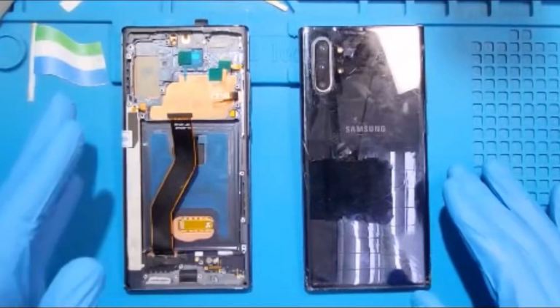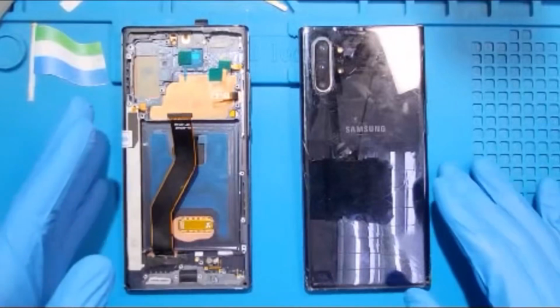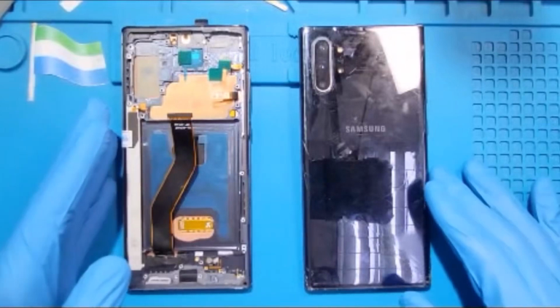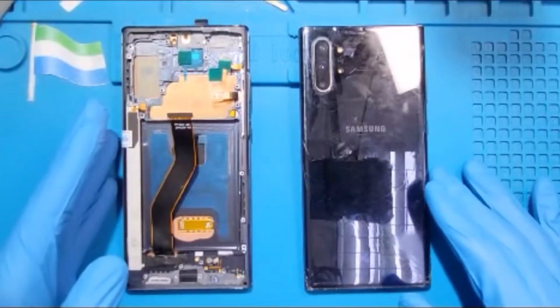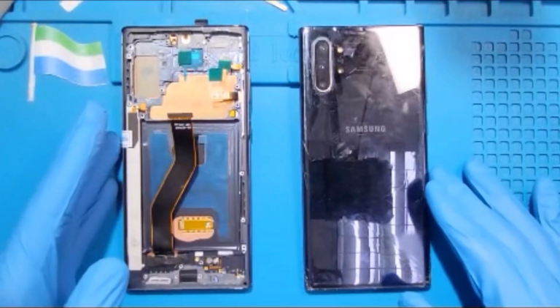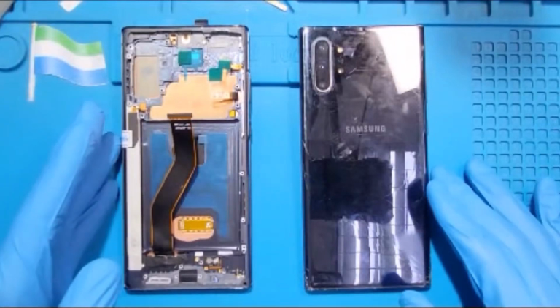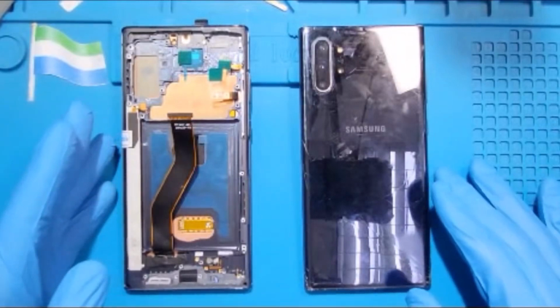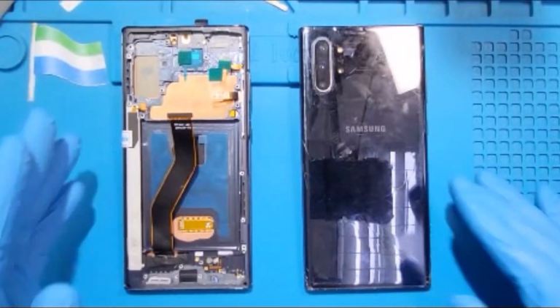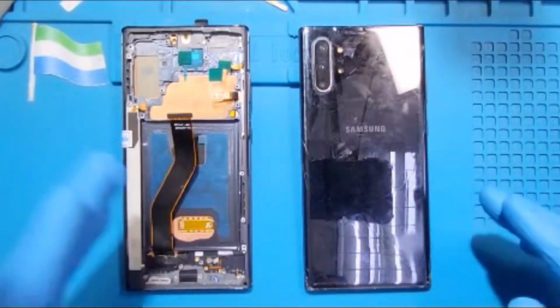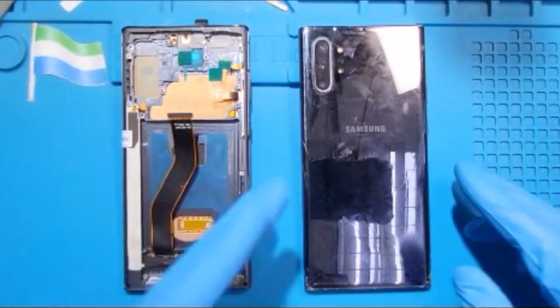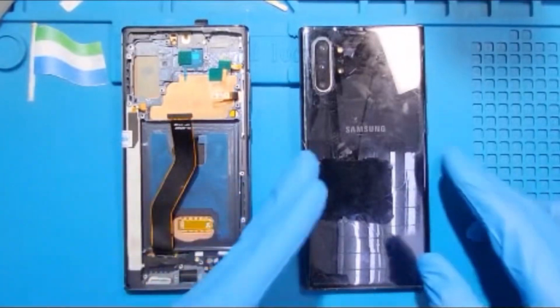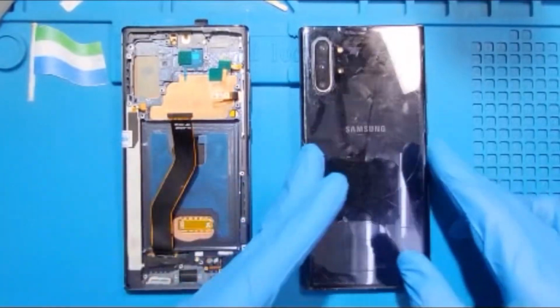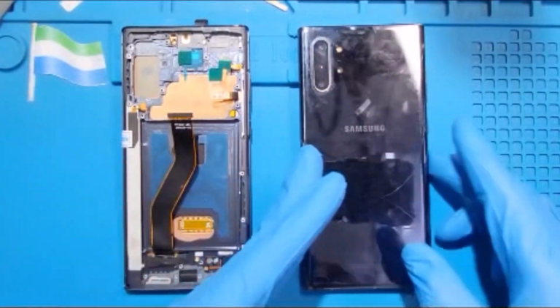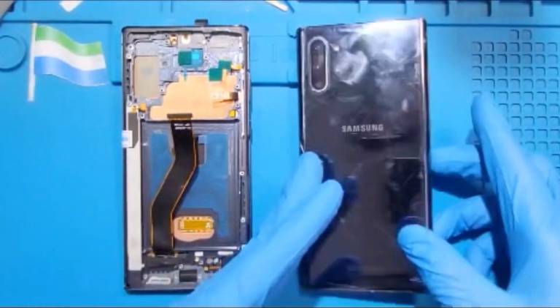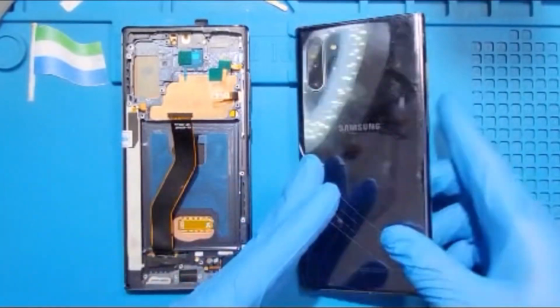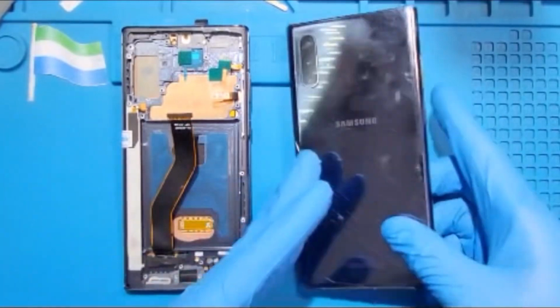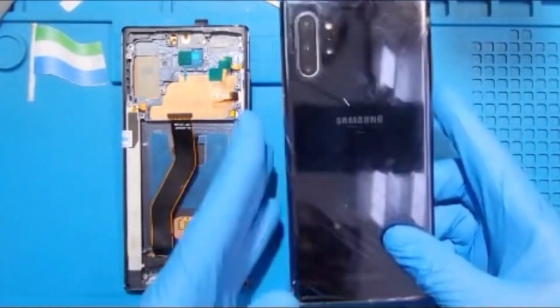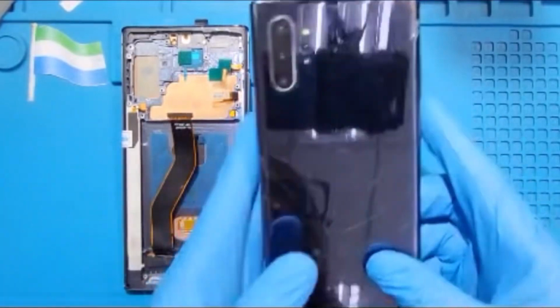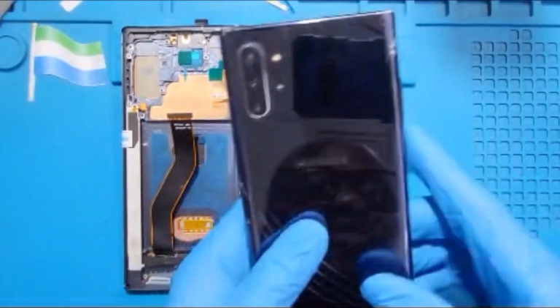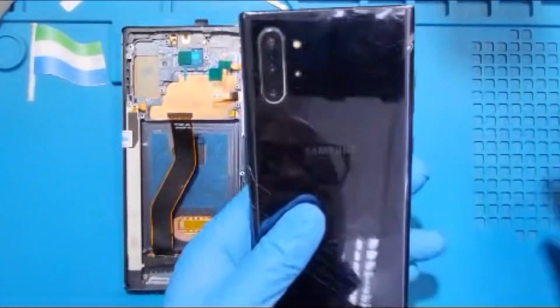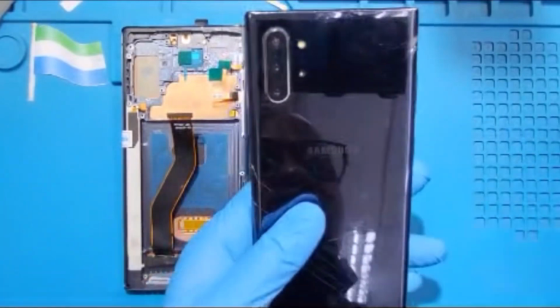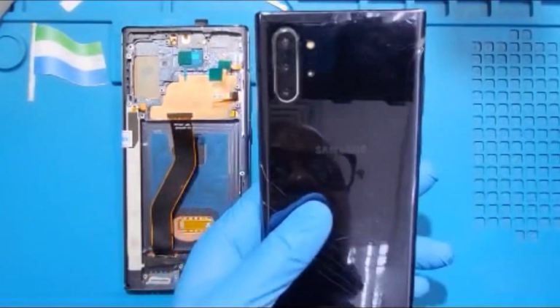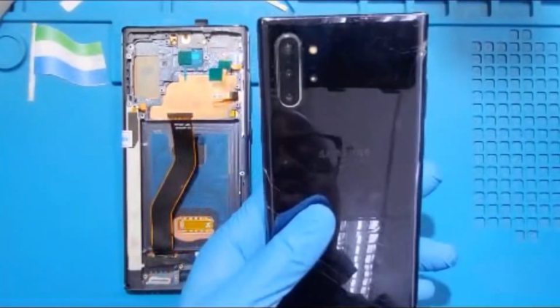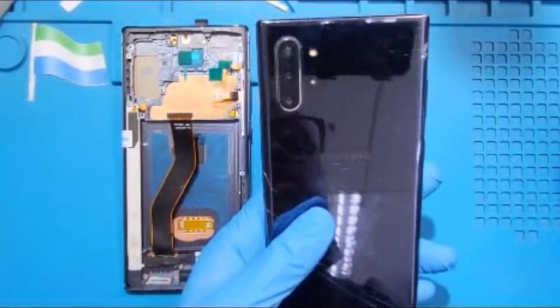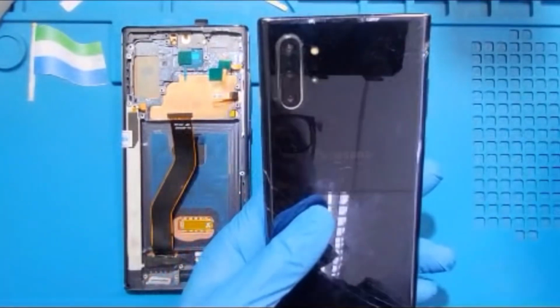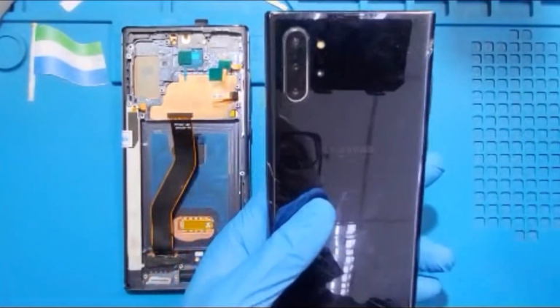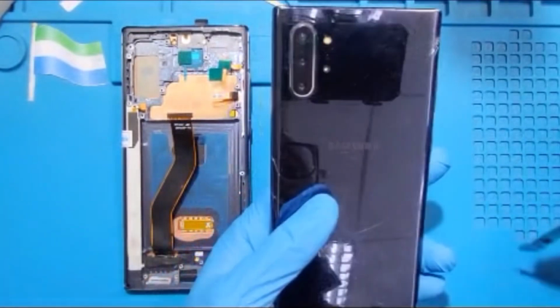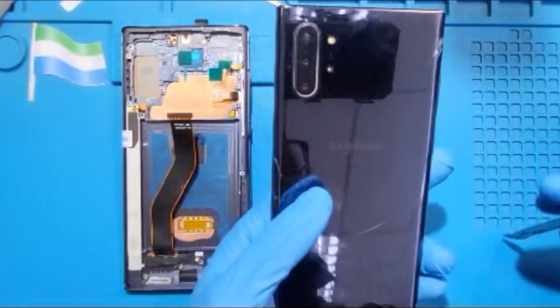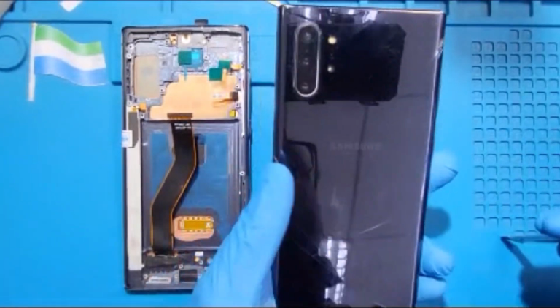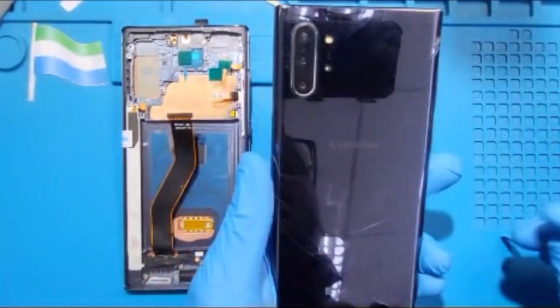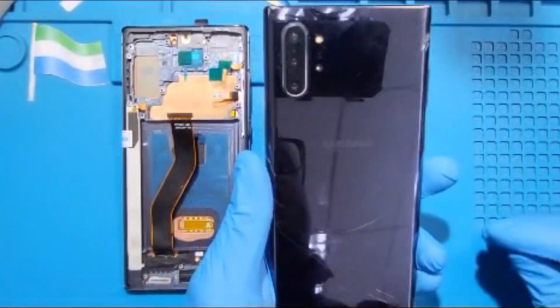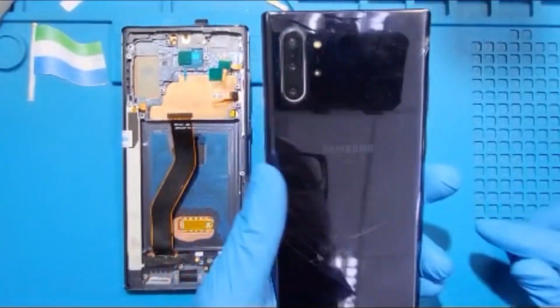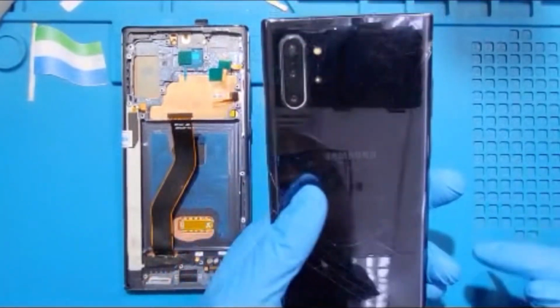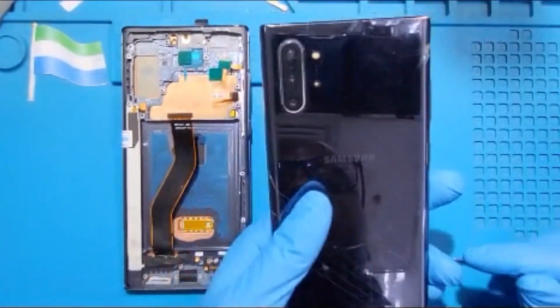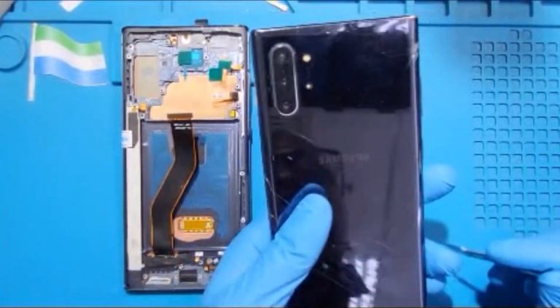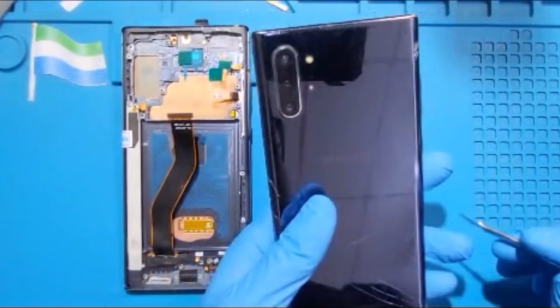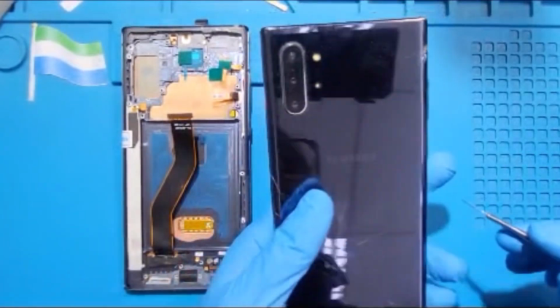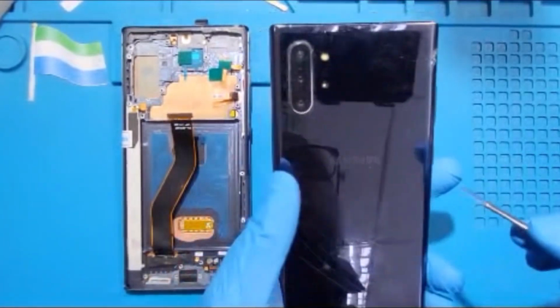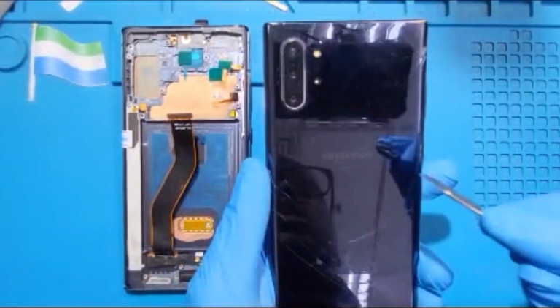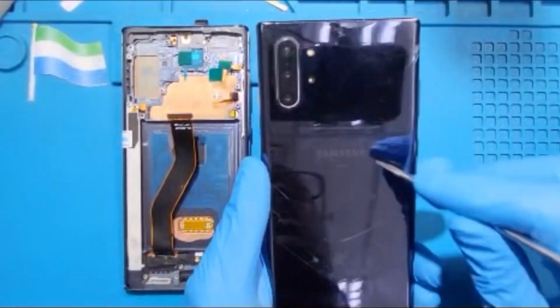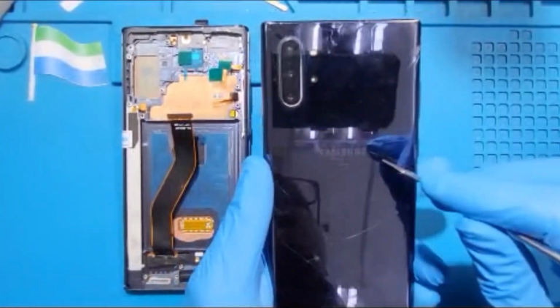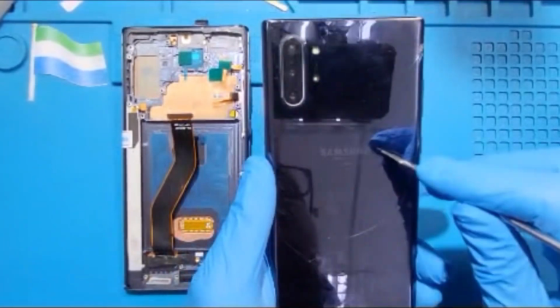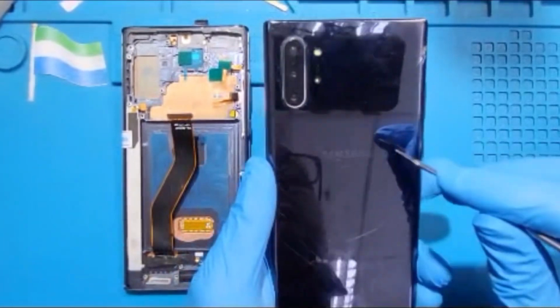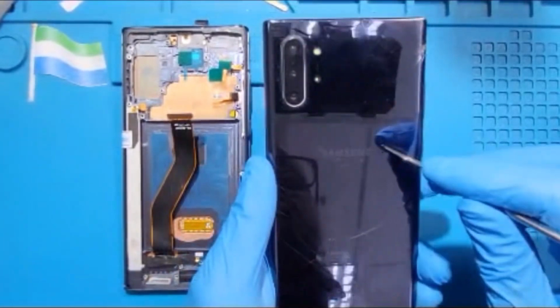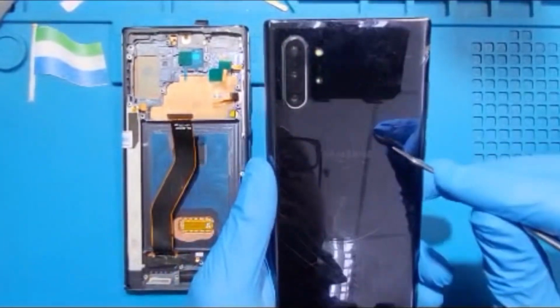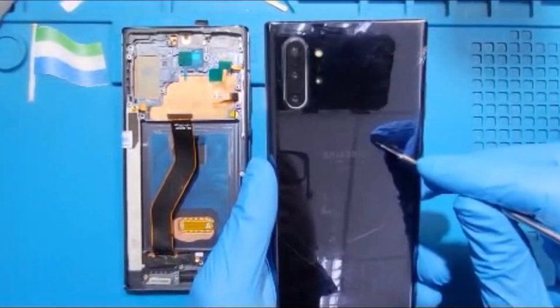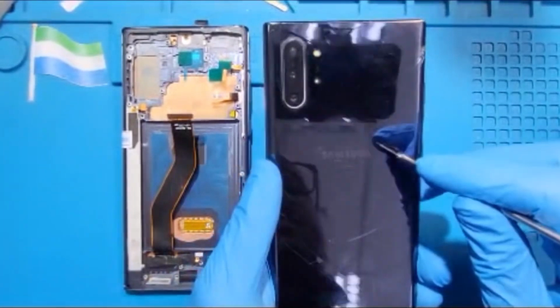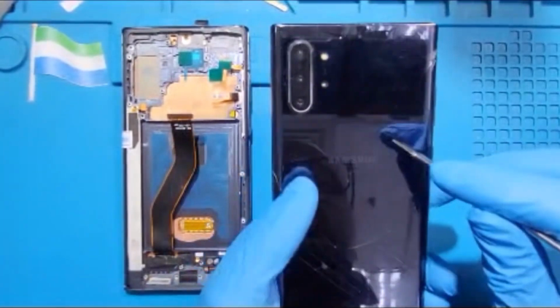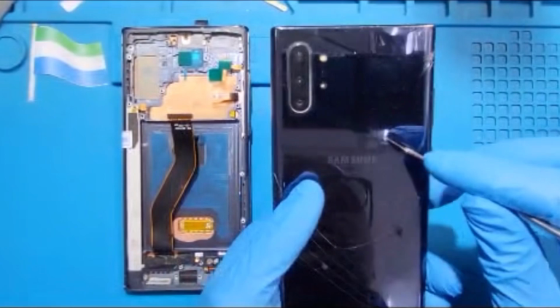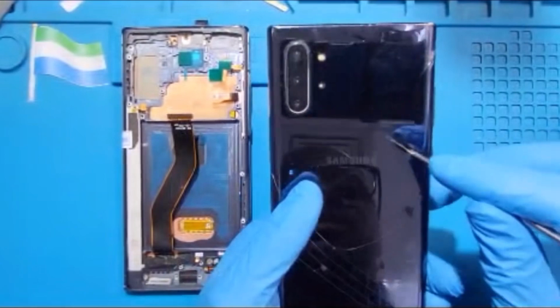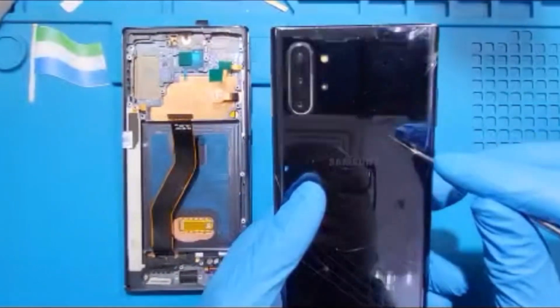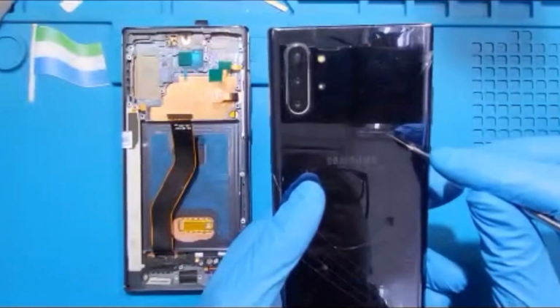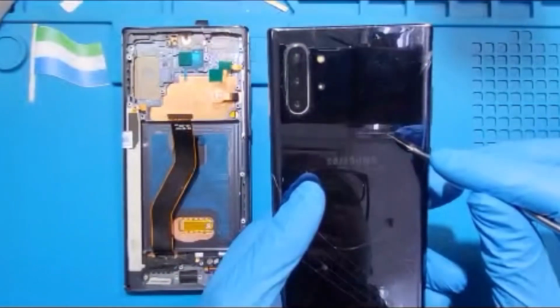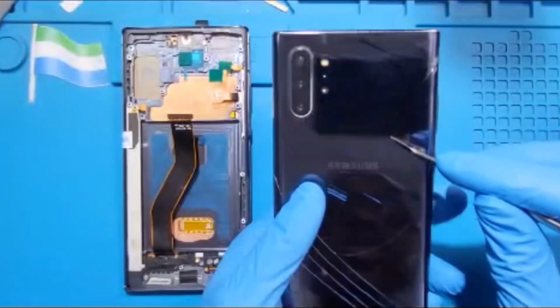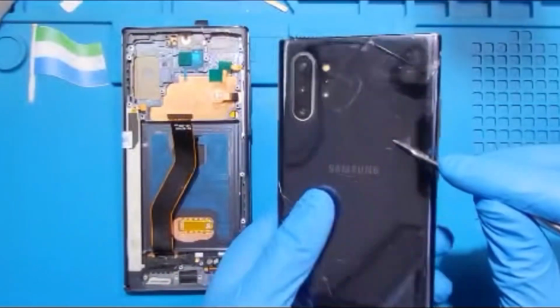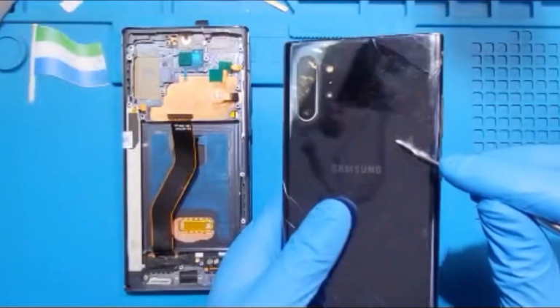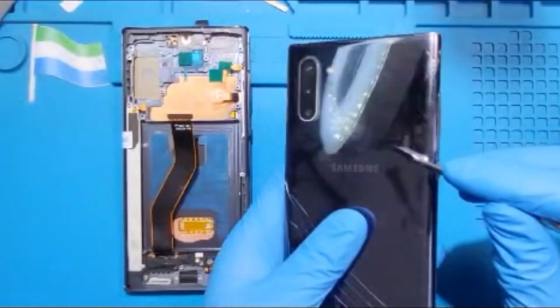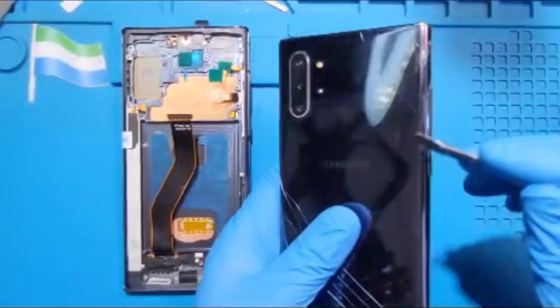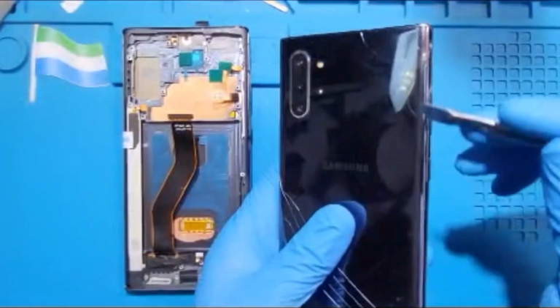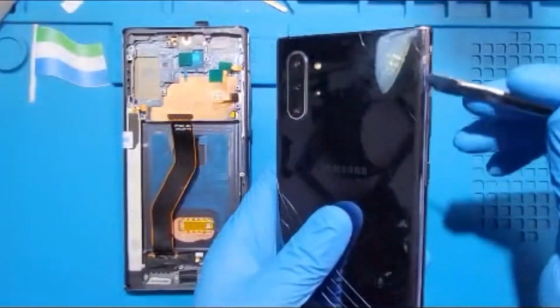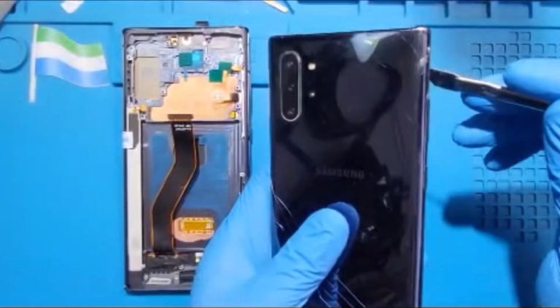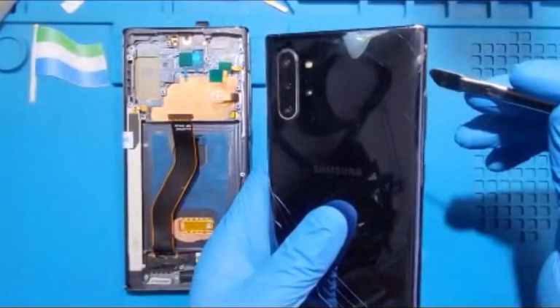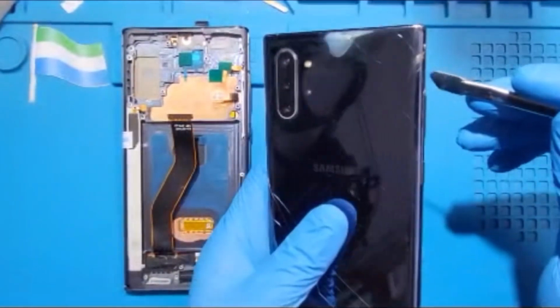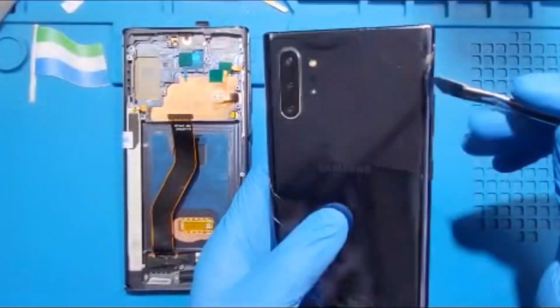This is the phone. The first thing you have to do is put it at the heat machine for at least 10 minutes so you can remove the bad glass. This one is glass, and this one is already cracked.